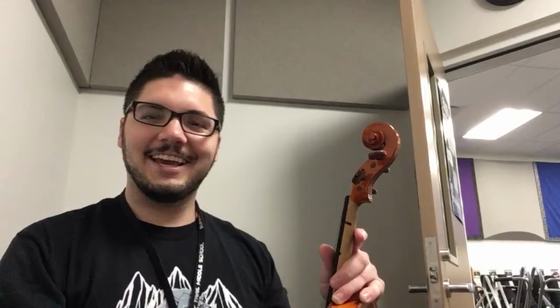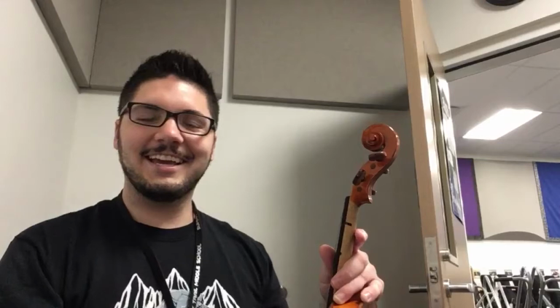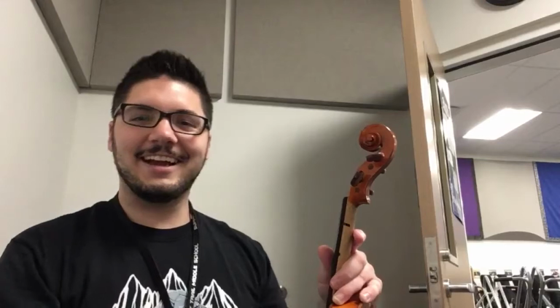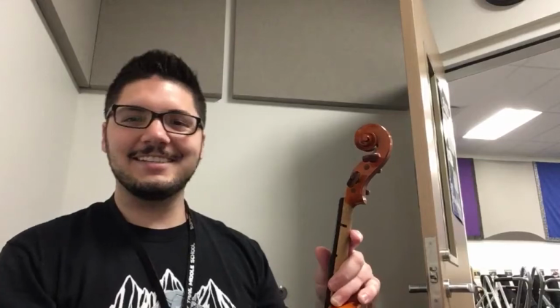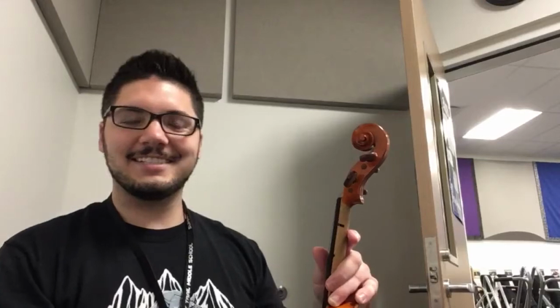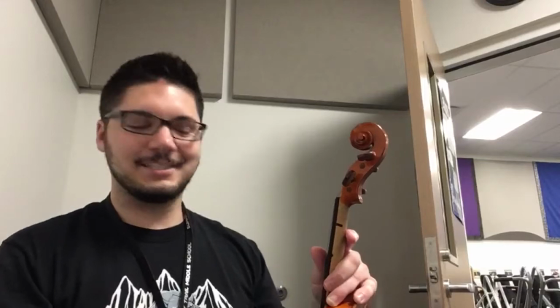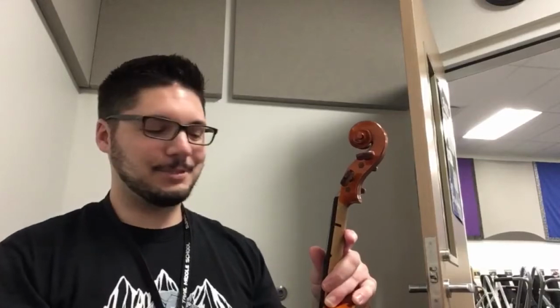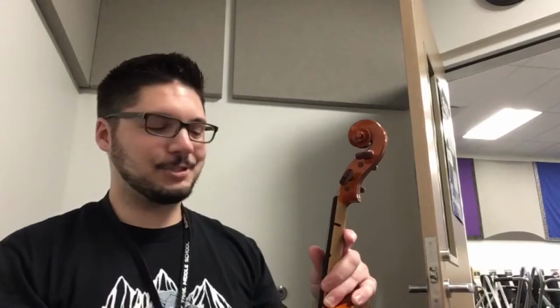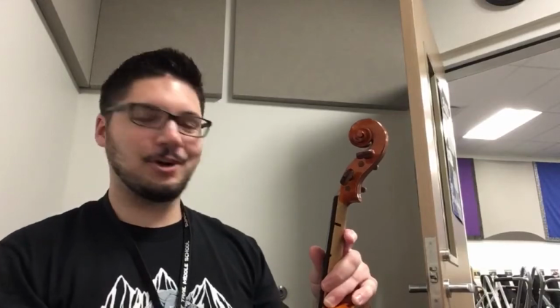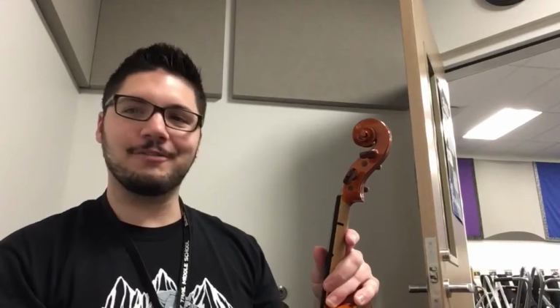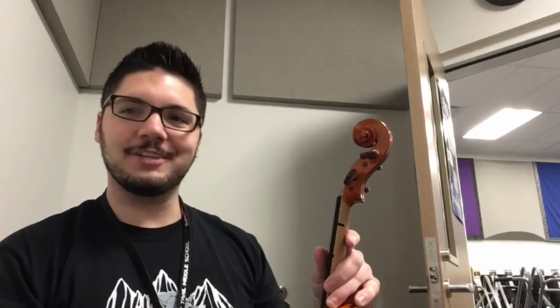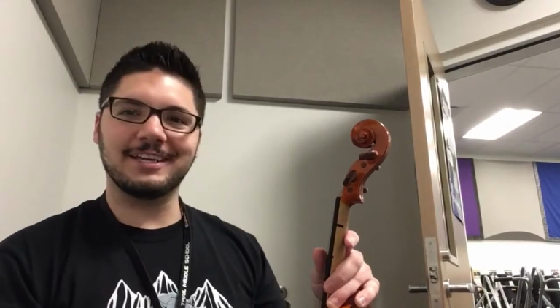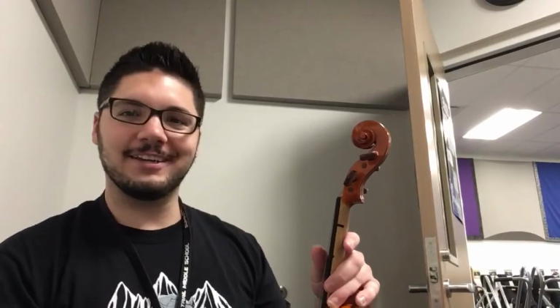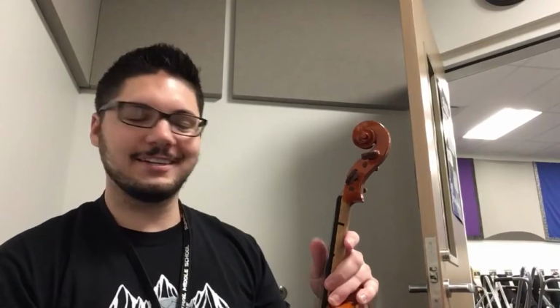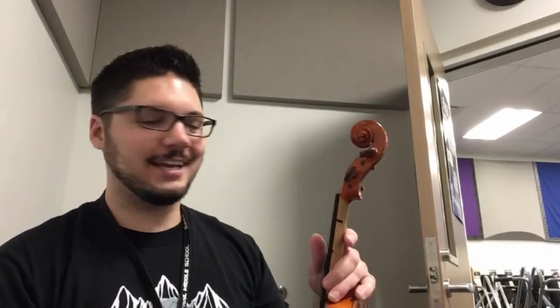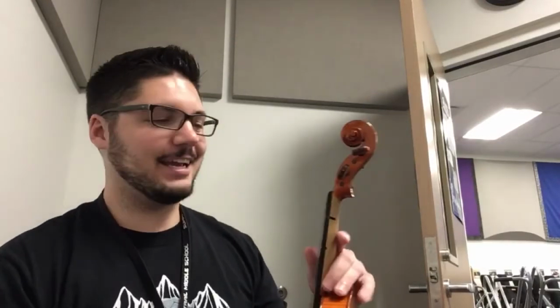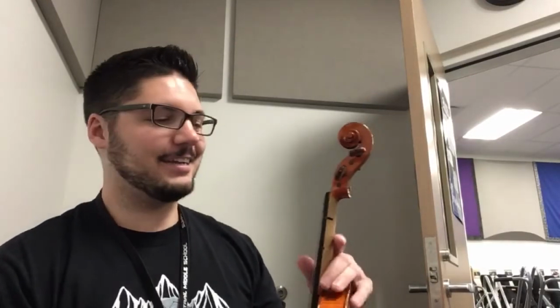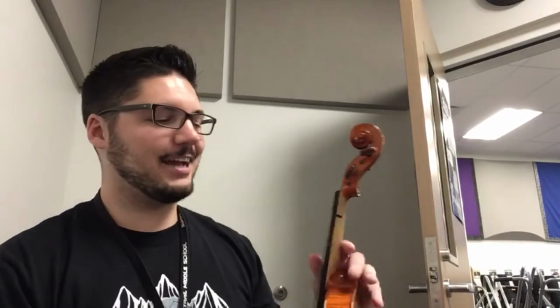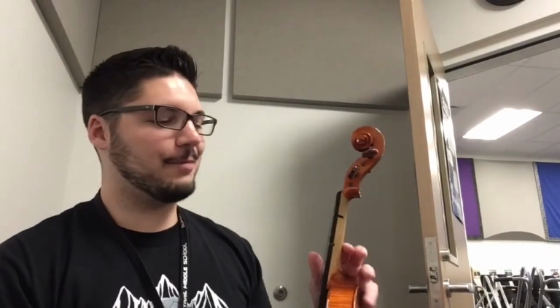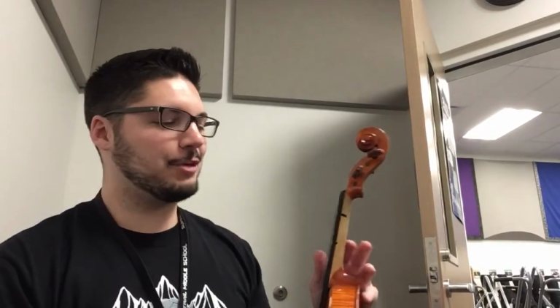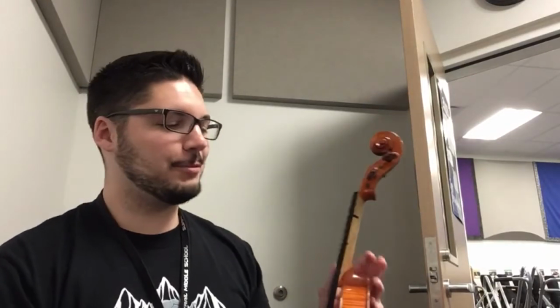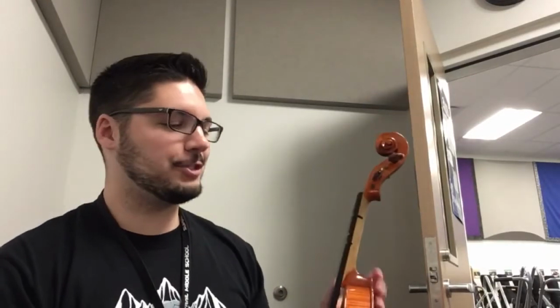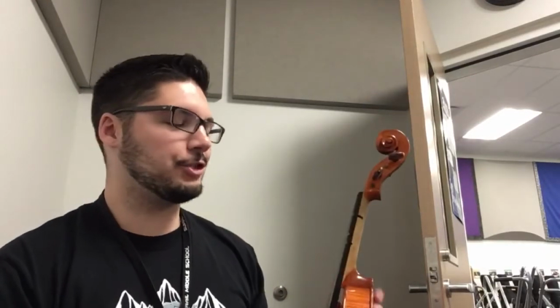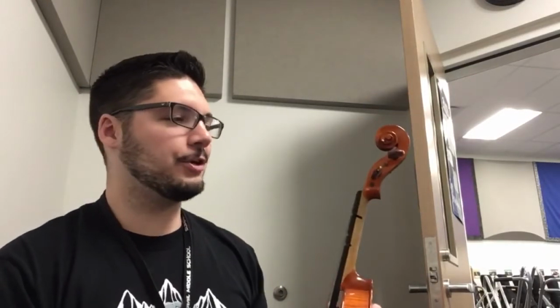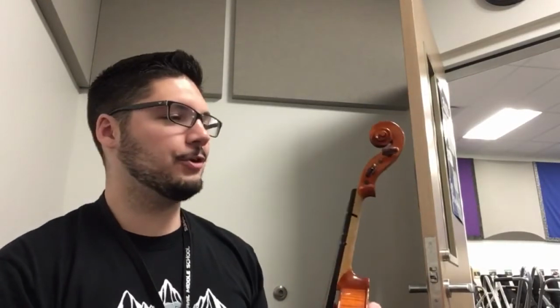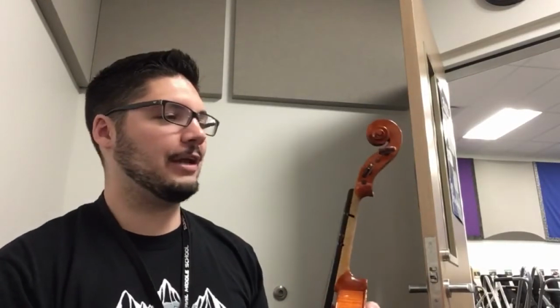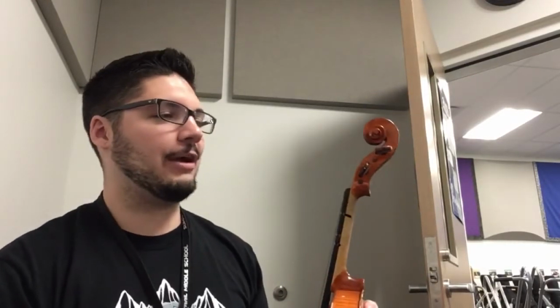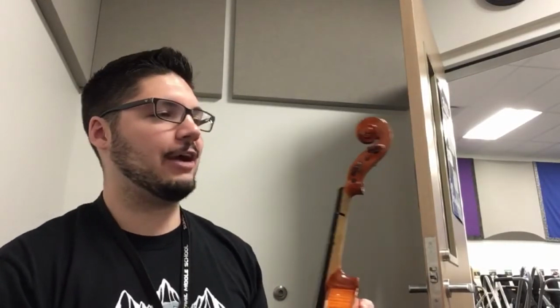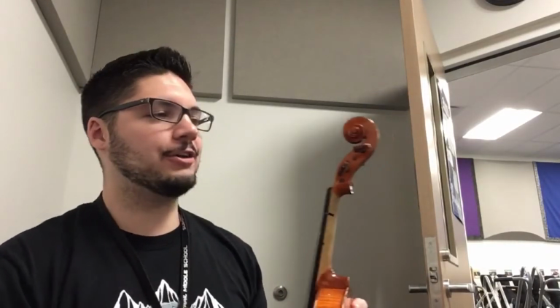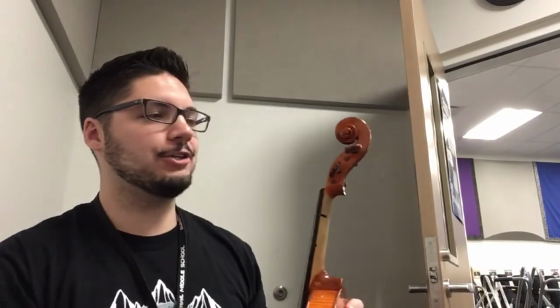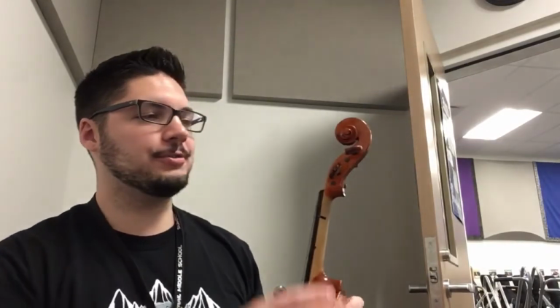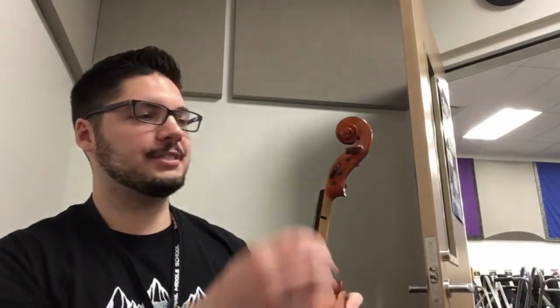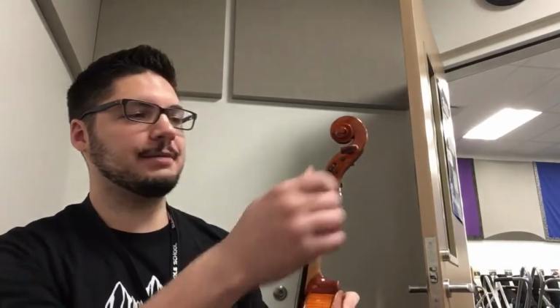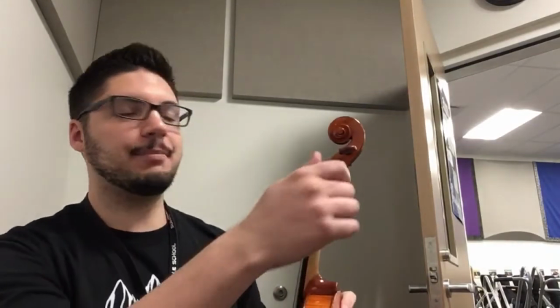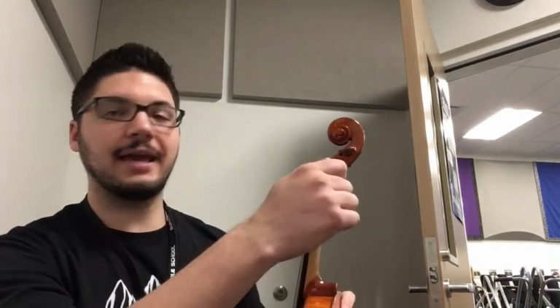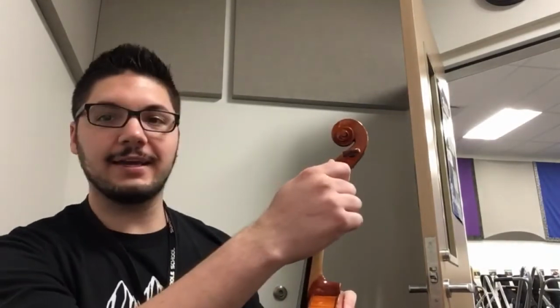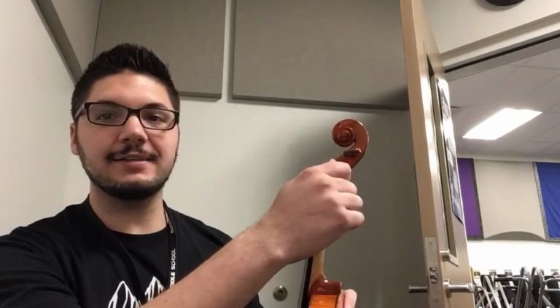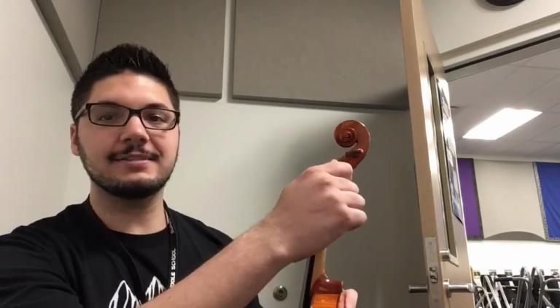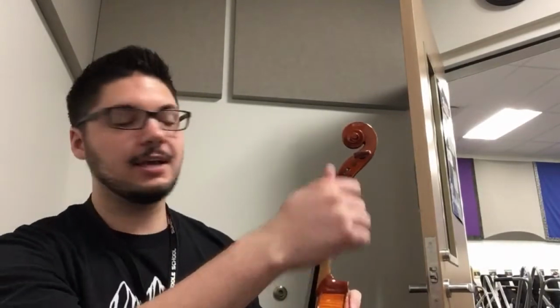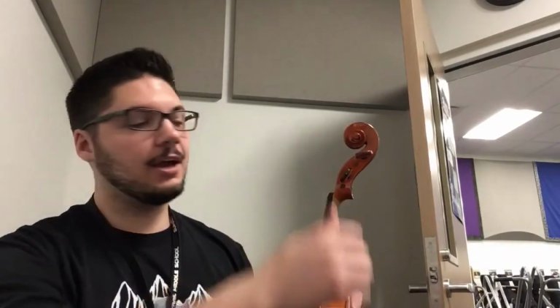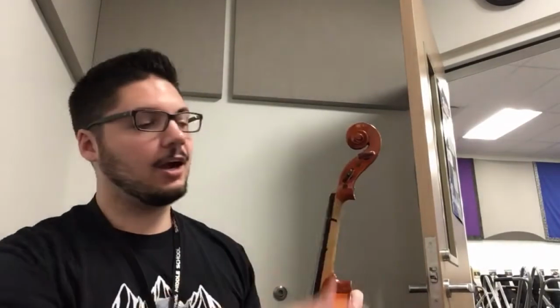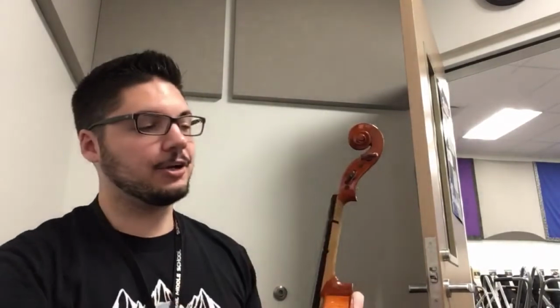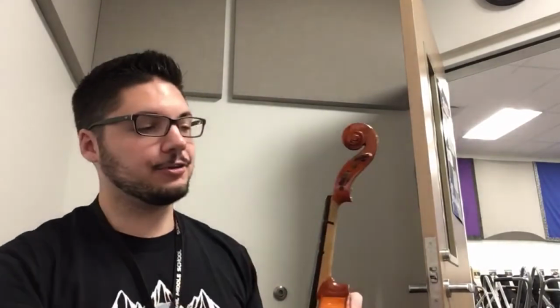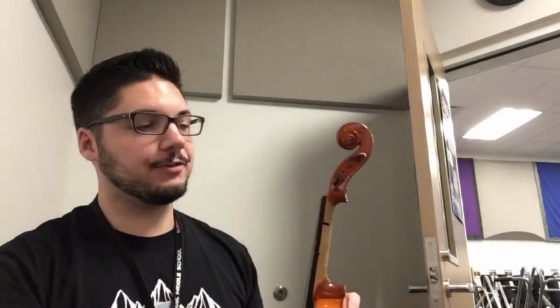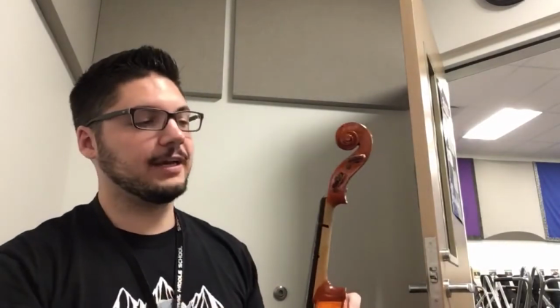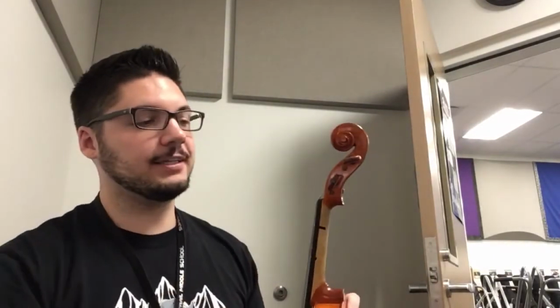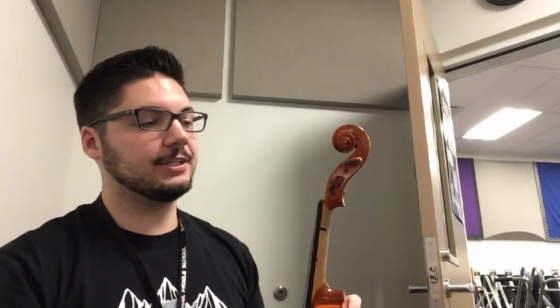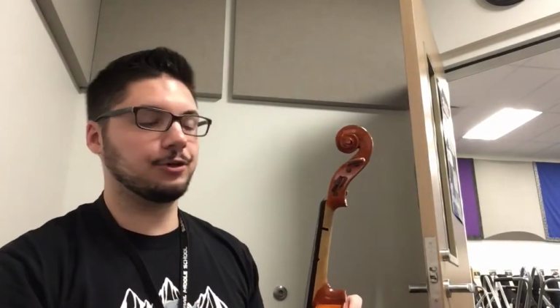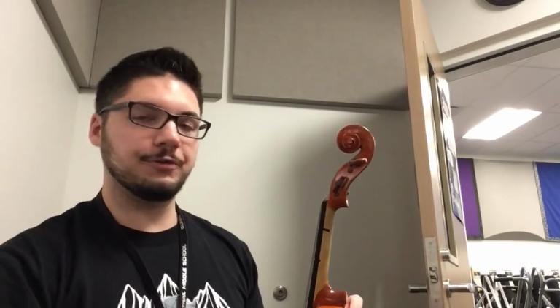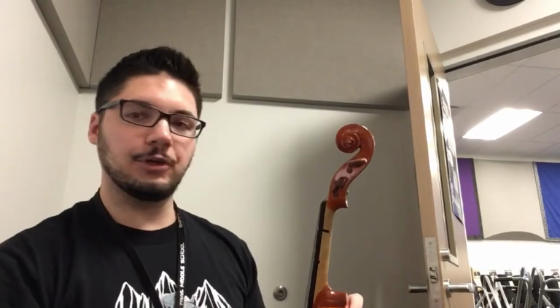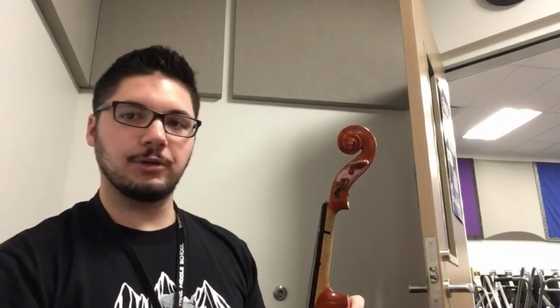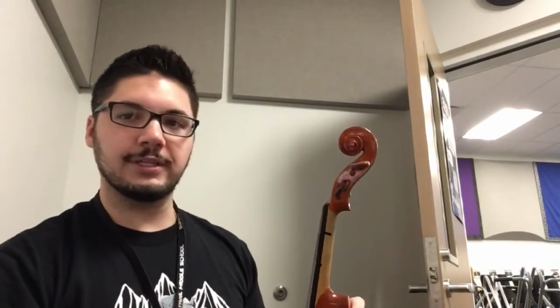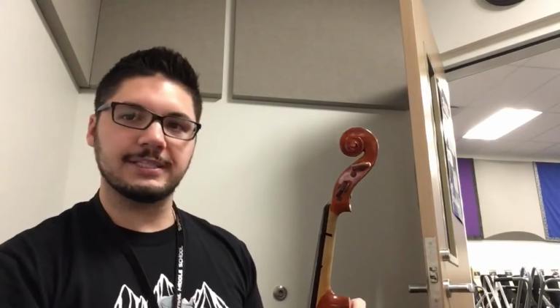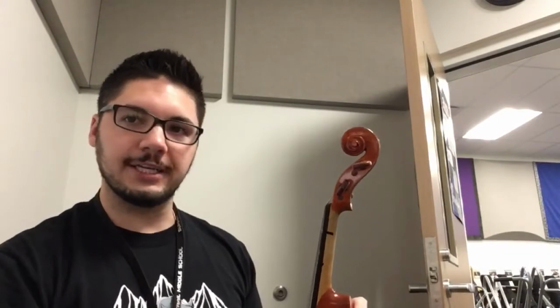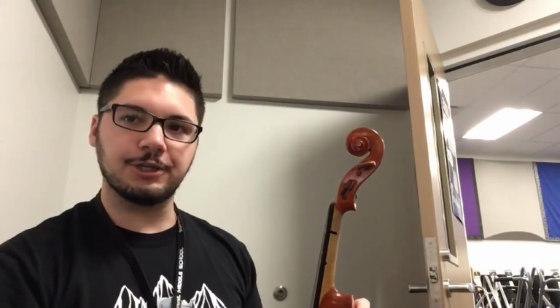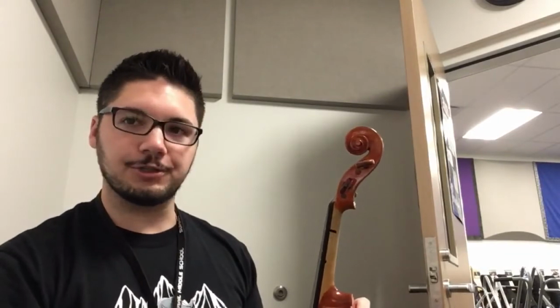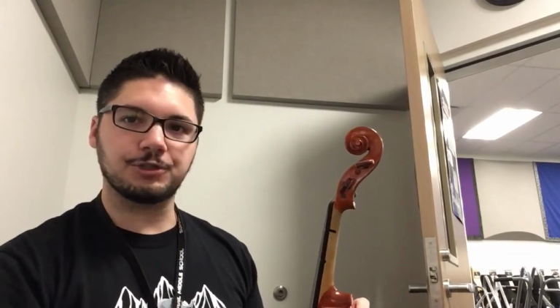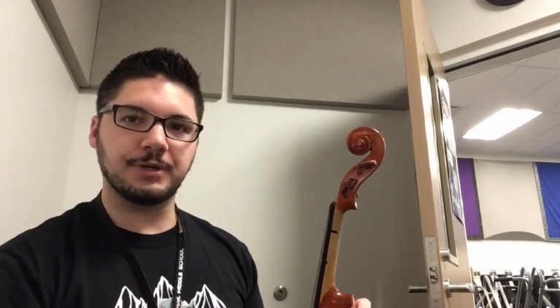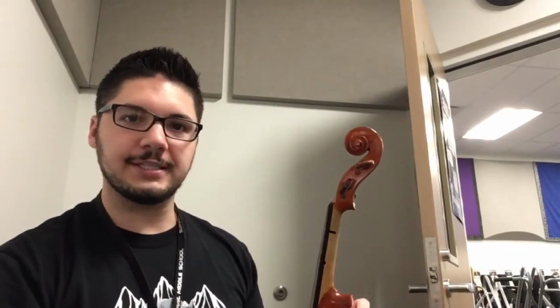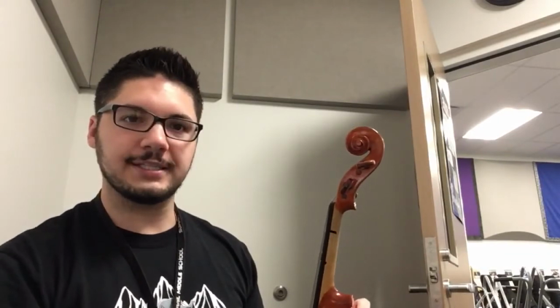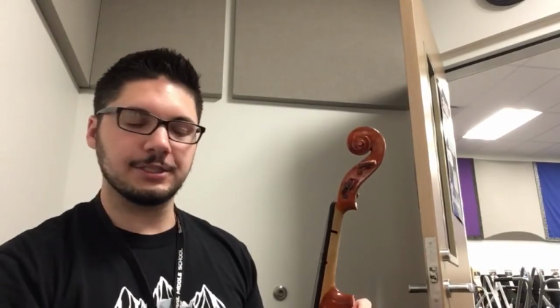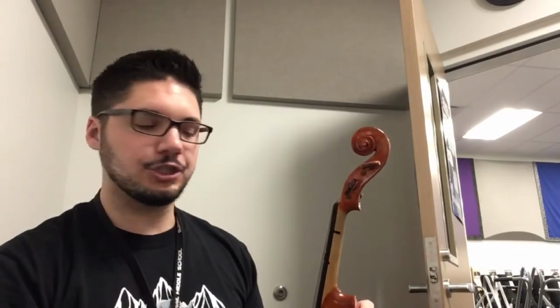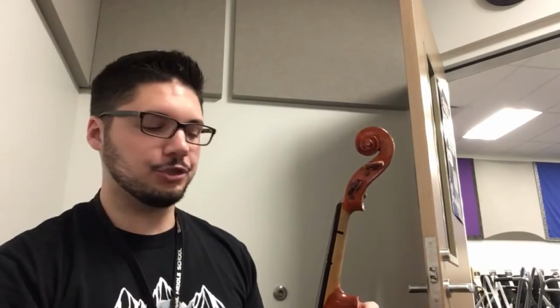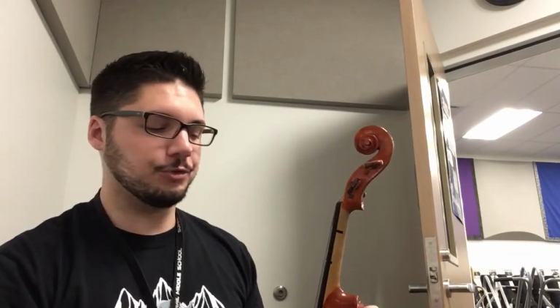Hey guys, it's Mr. Harvey again, and I'm going to be showing you now how to use the pegs on your violin or viola to get your strings in tune.